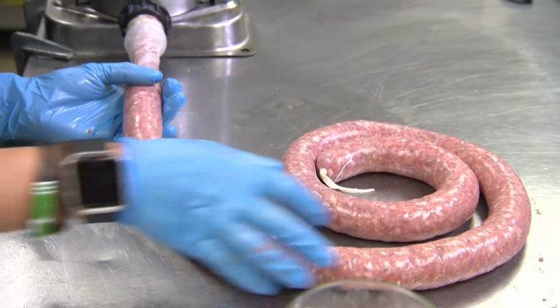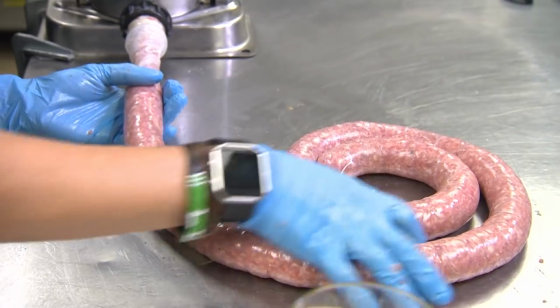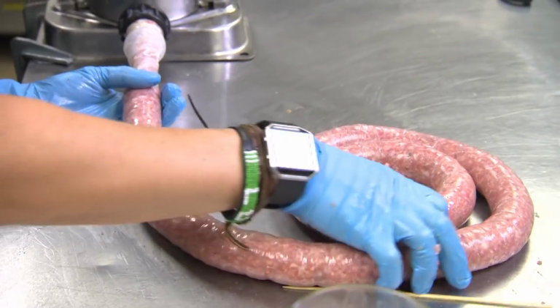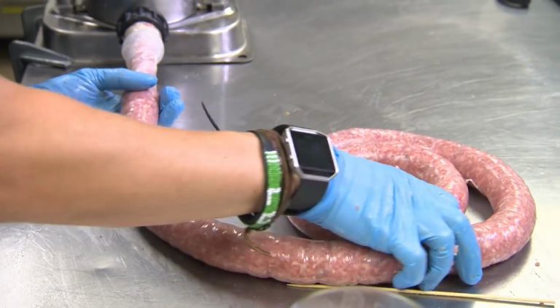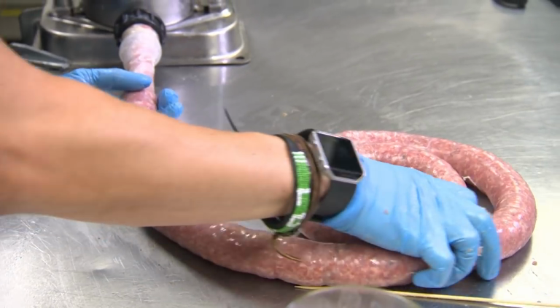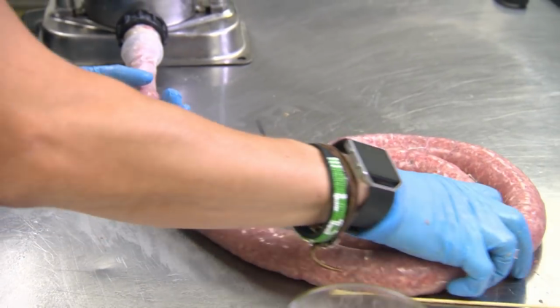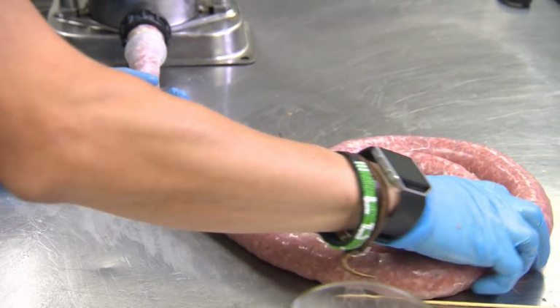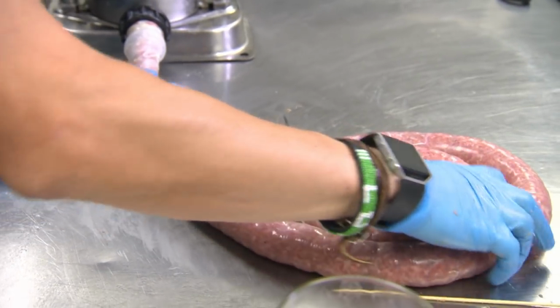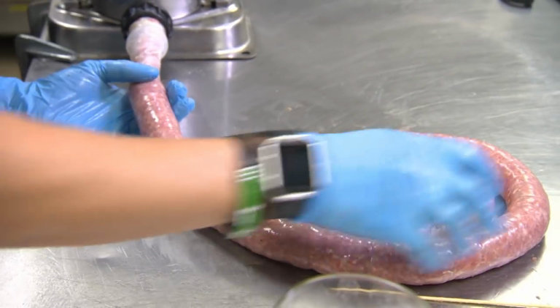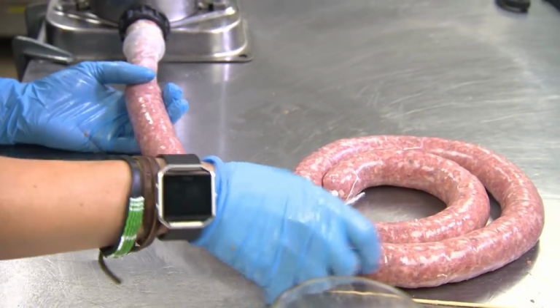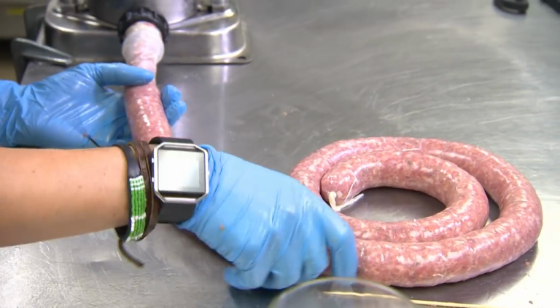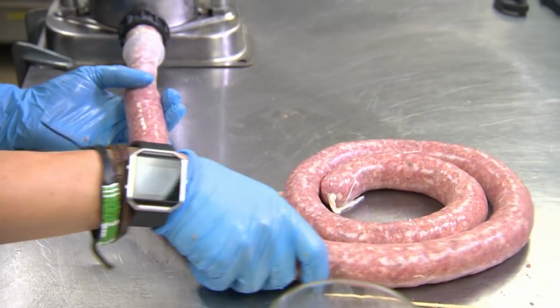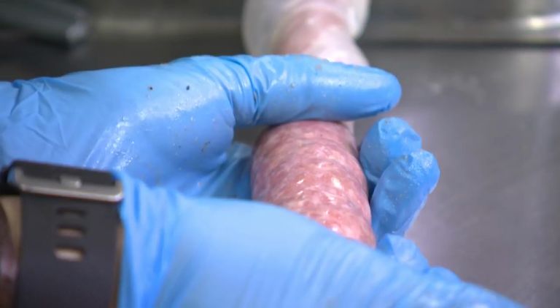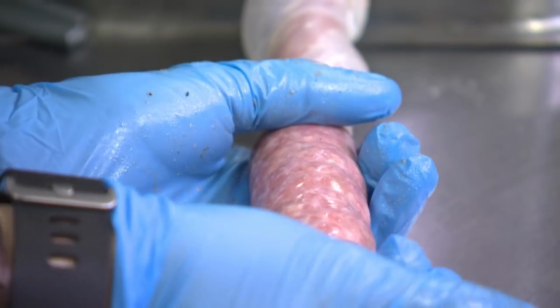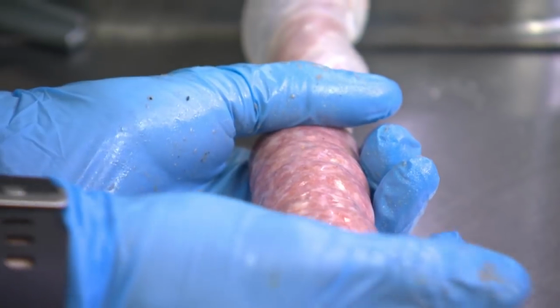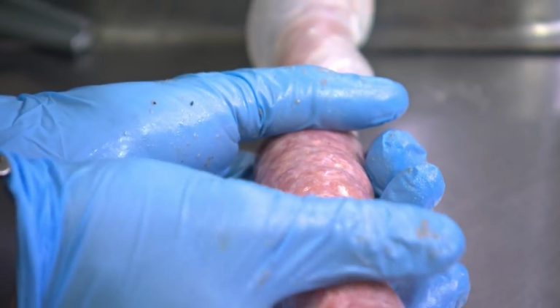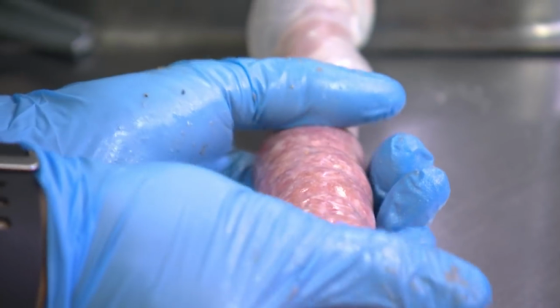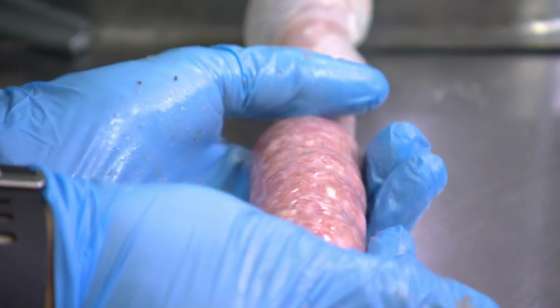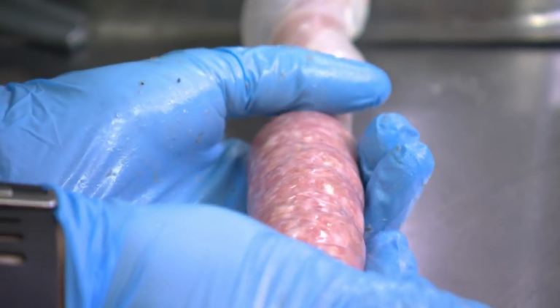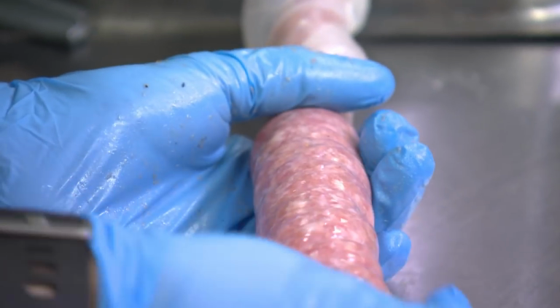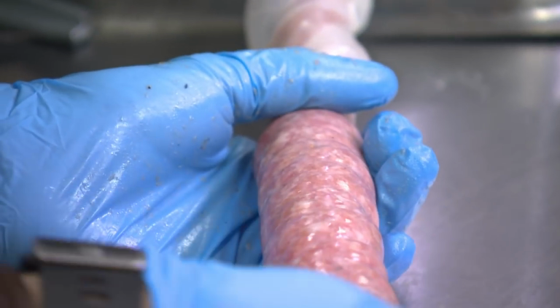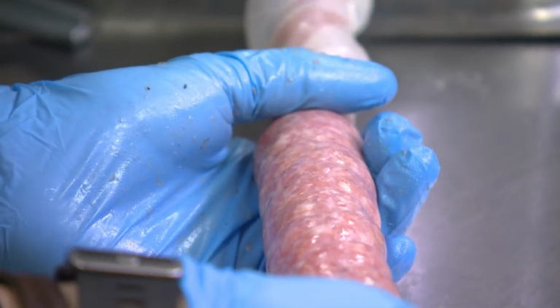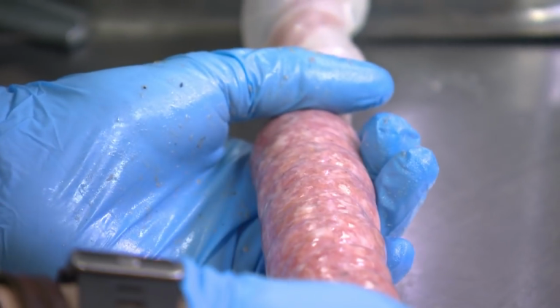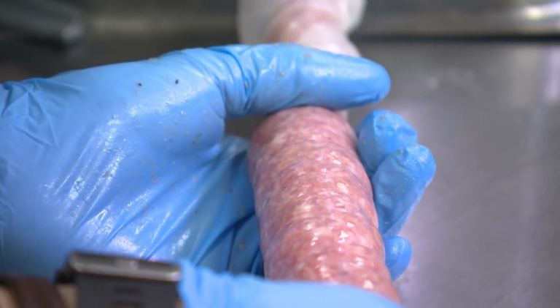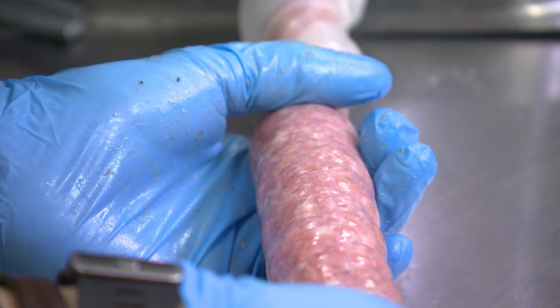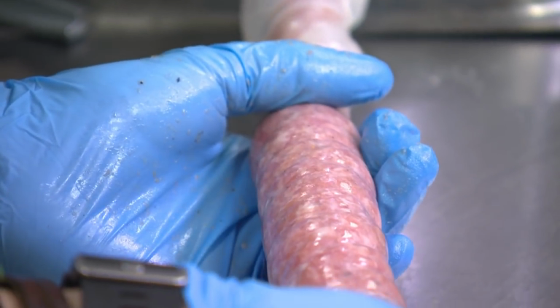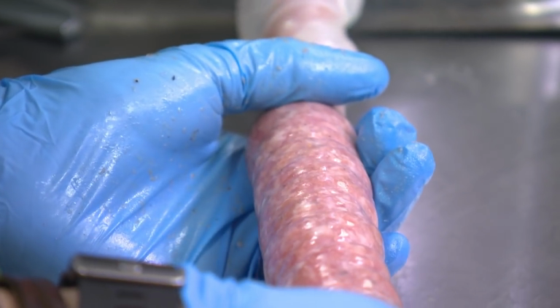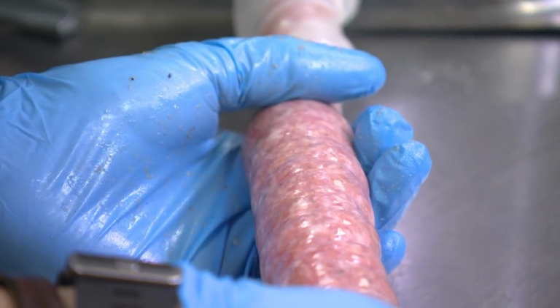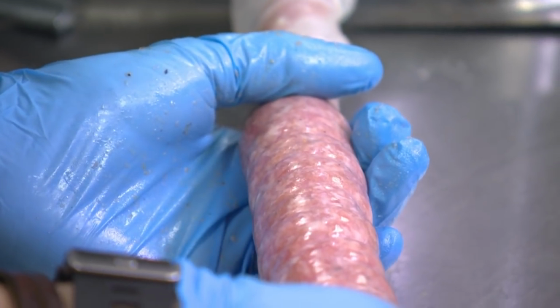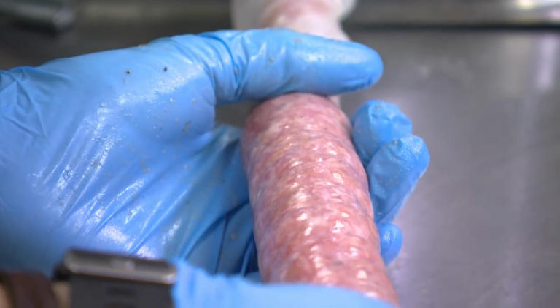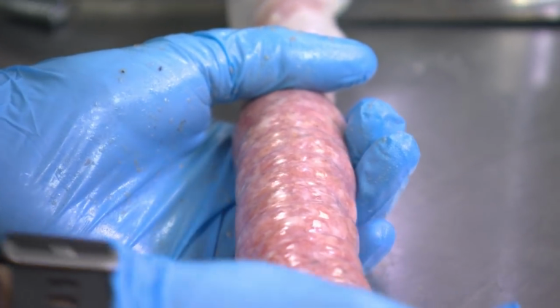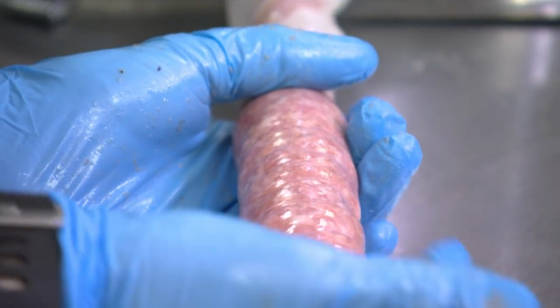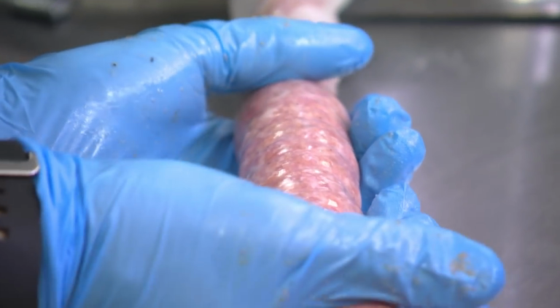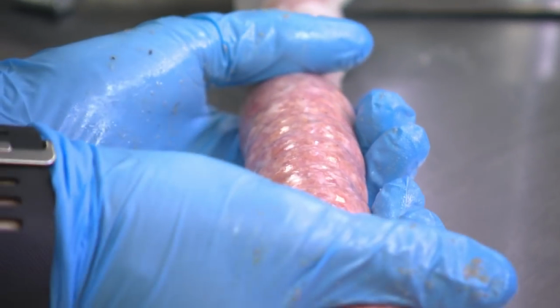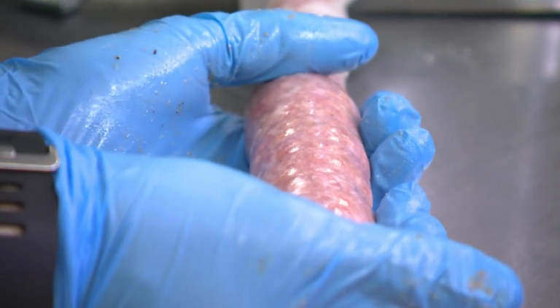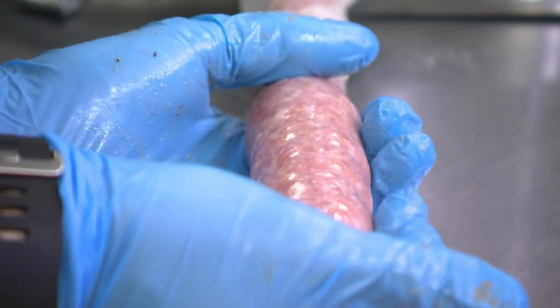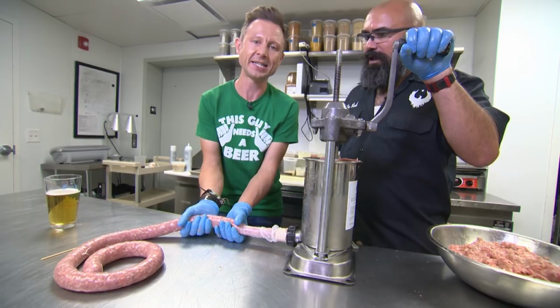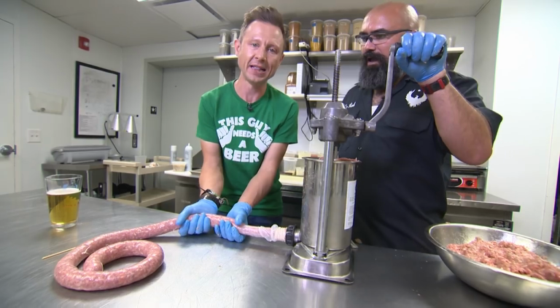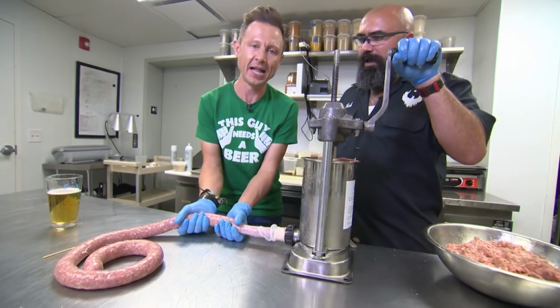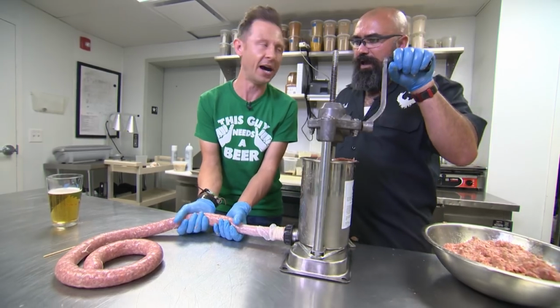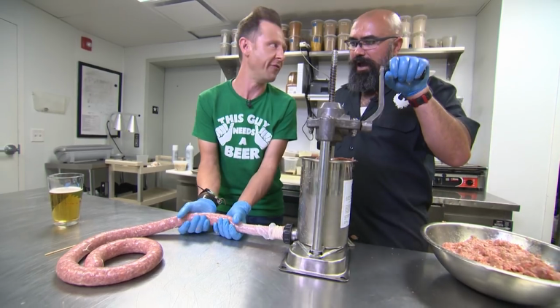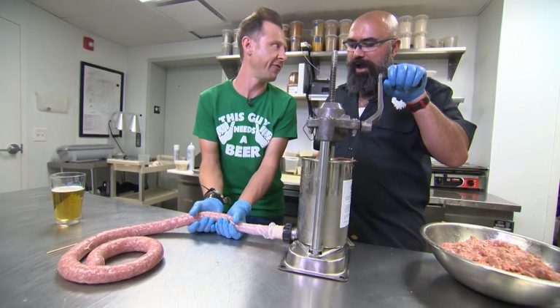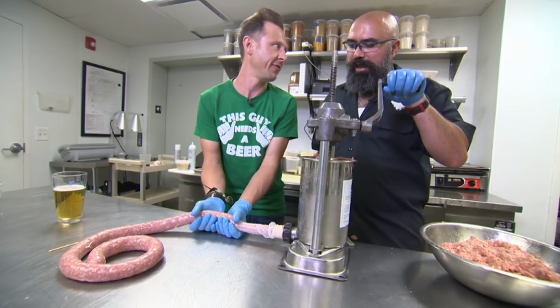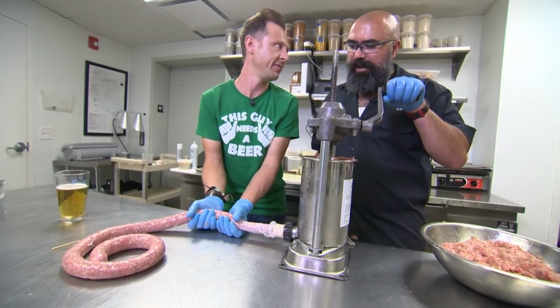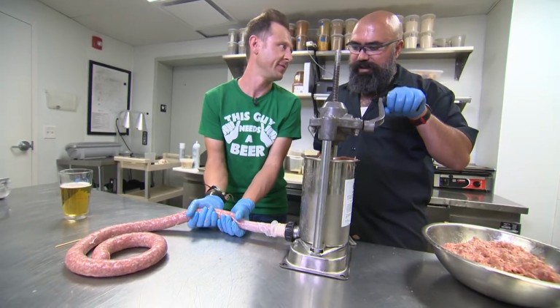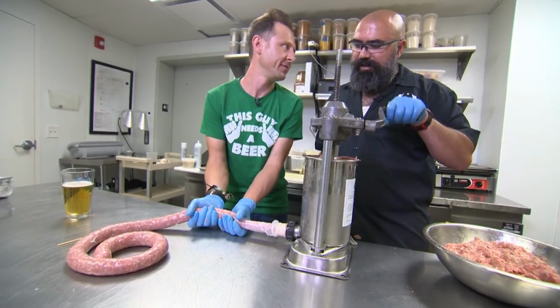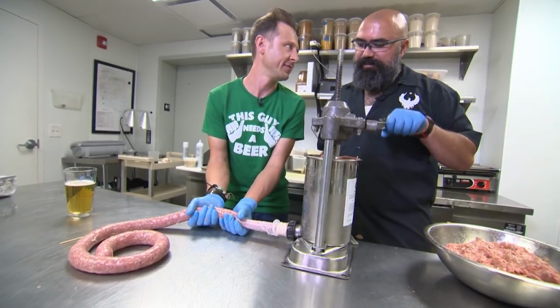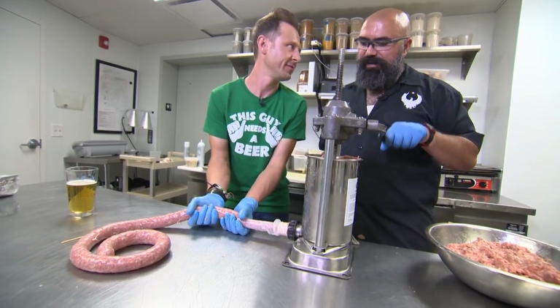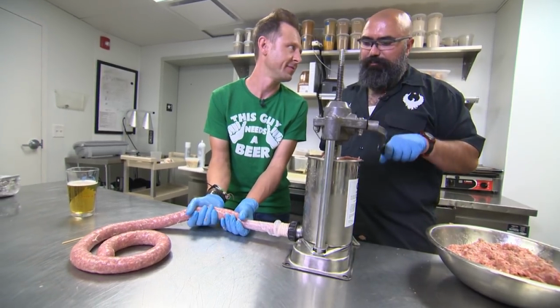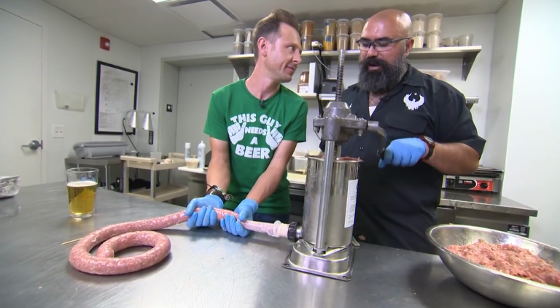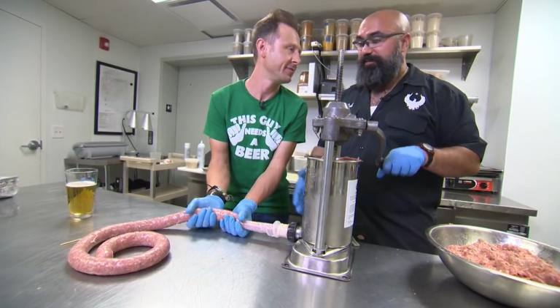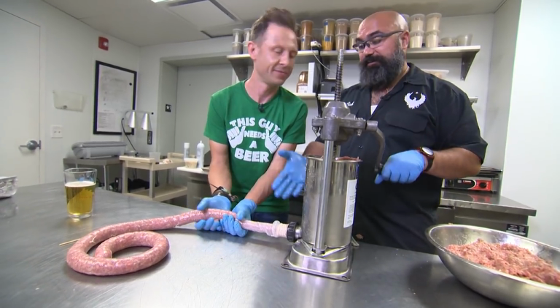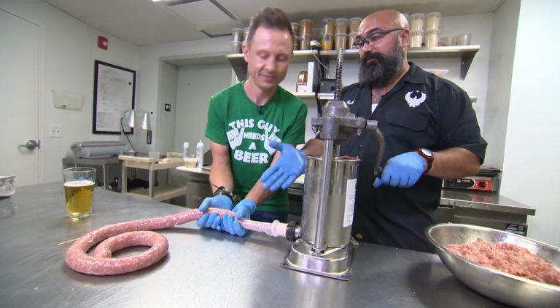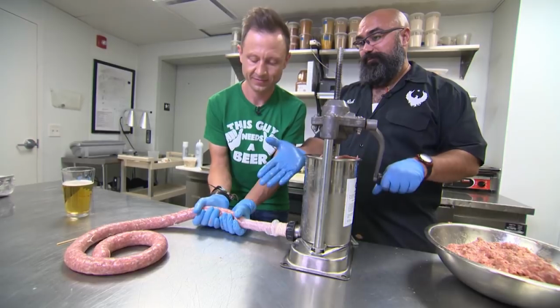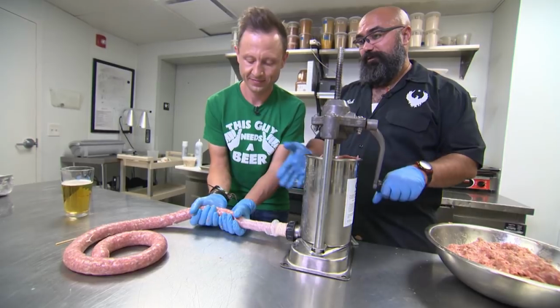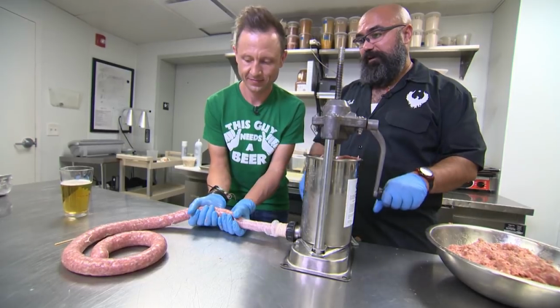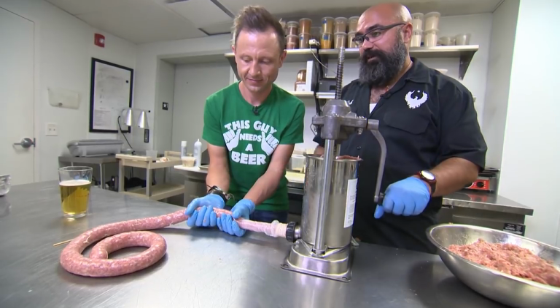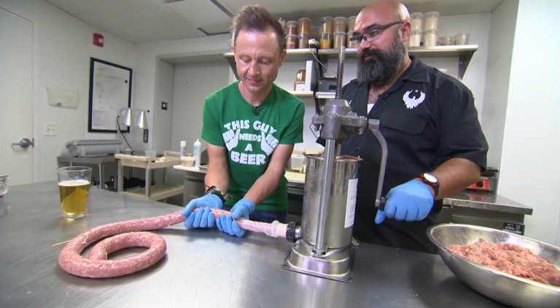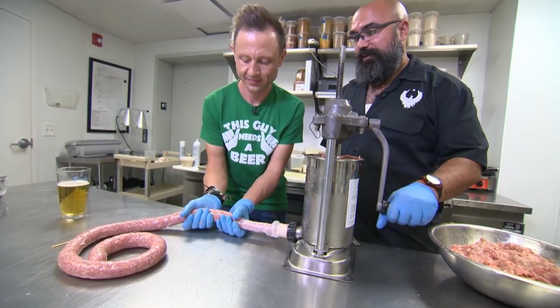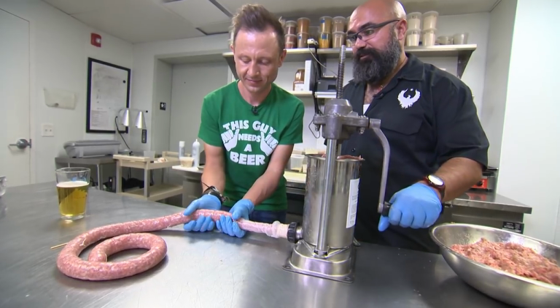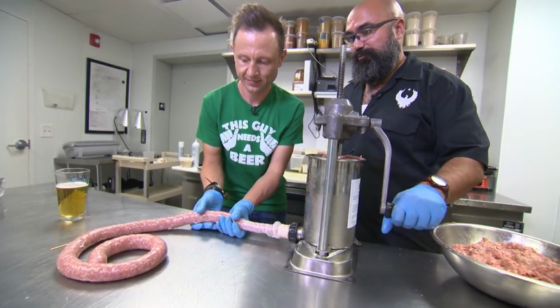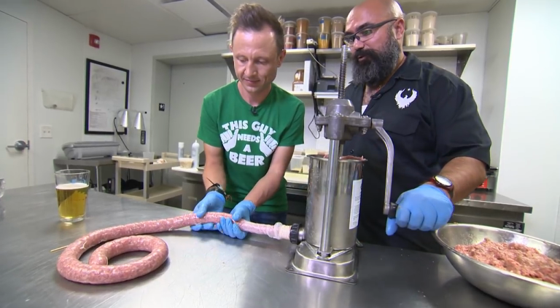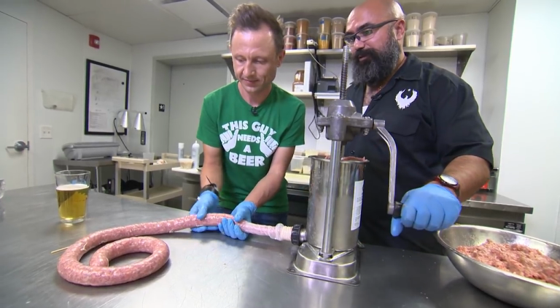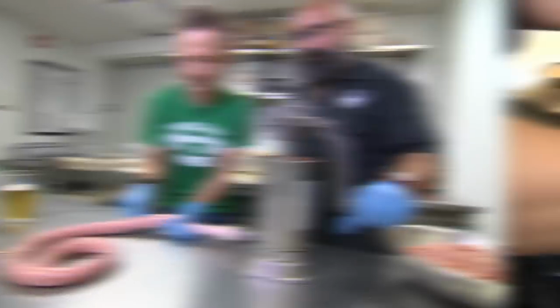You guys brew your own beer and you also make your own brats from scratch like this. That's correct. That's a labor of love. It is, but I think the final result is worth it.